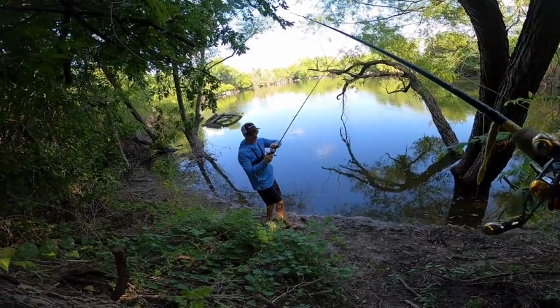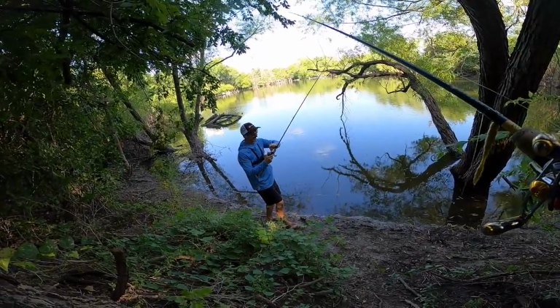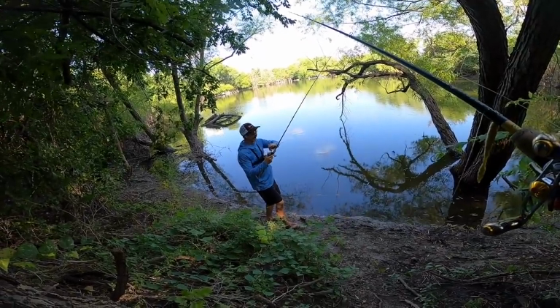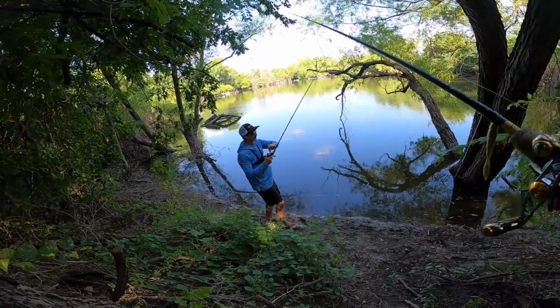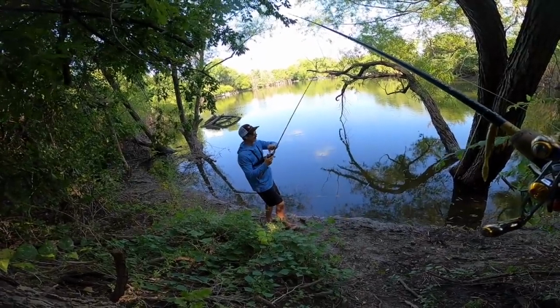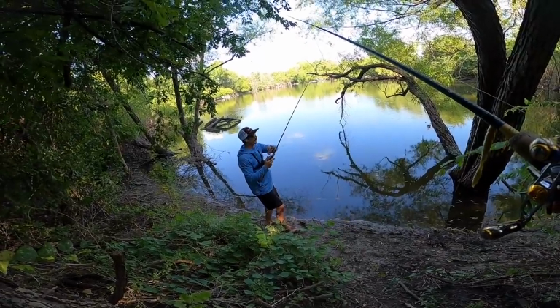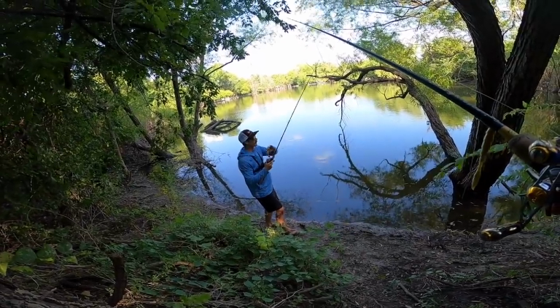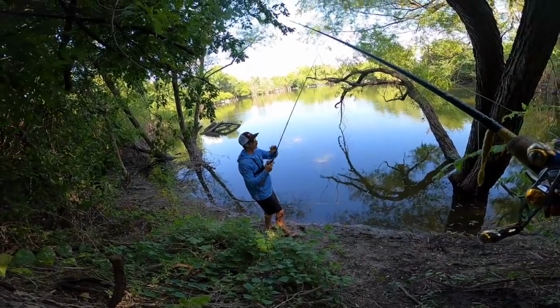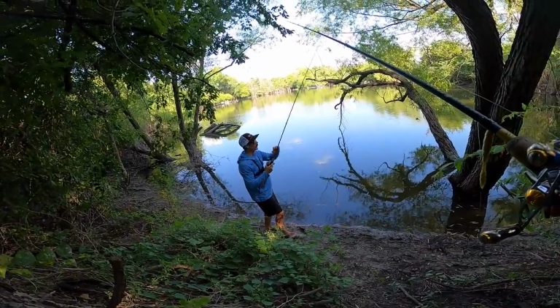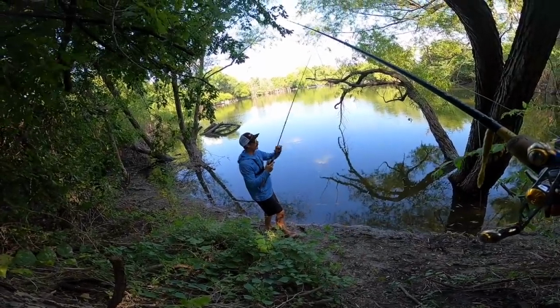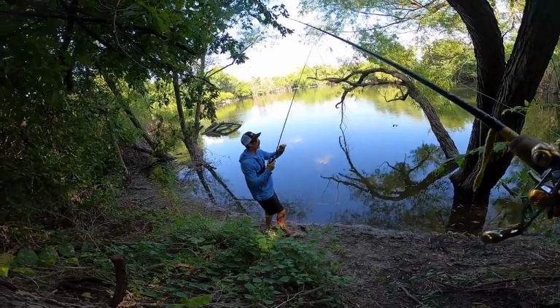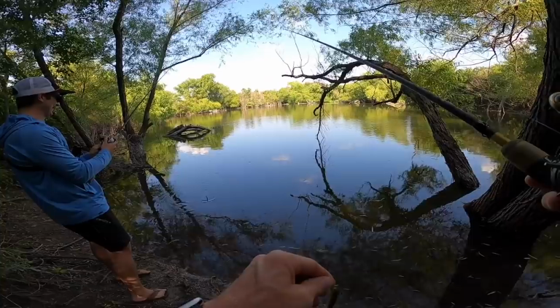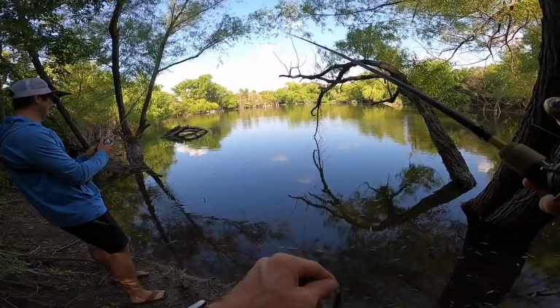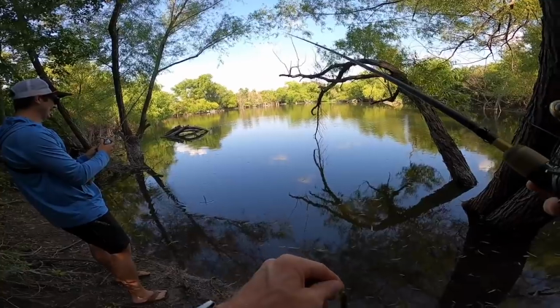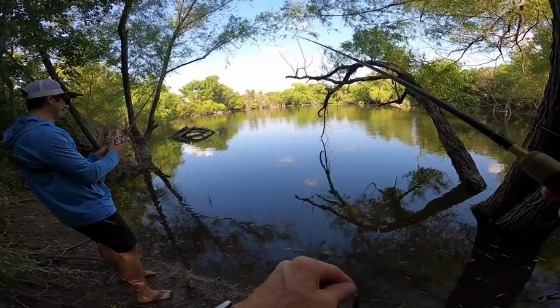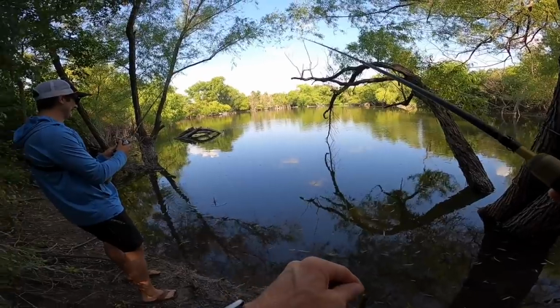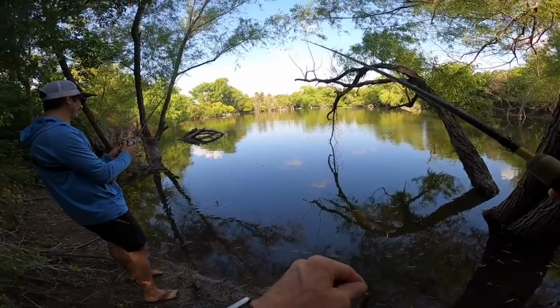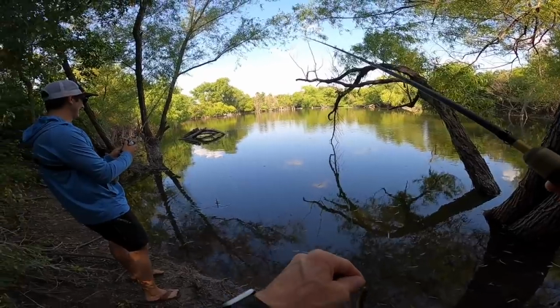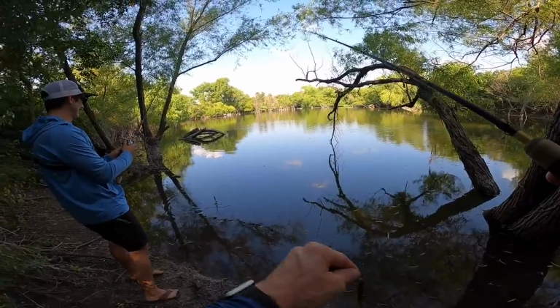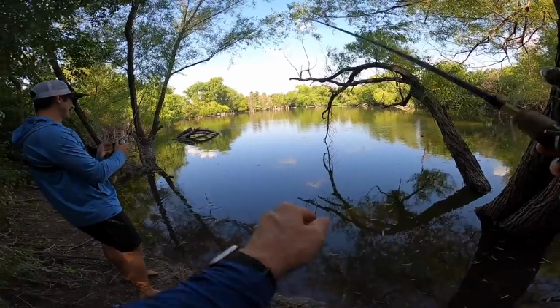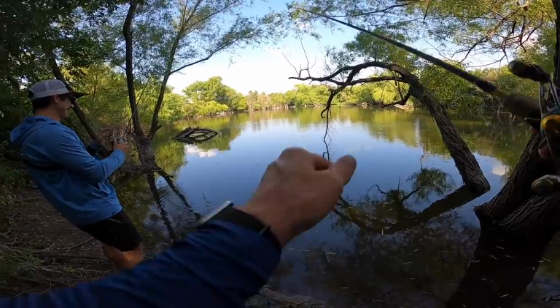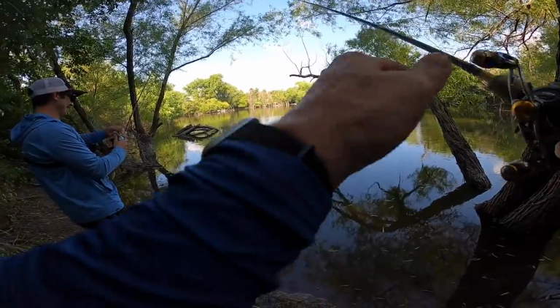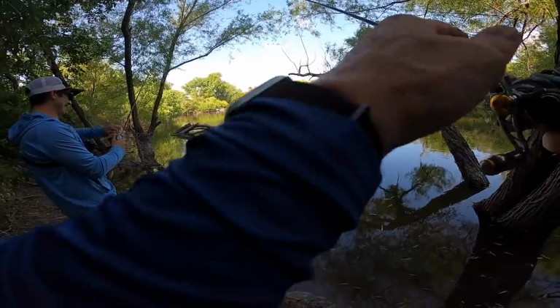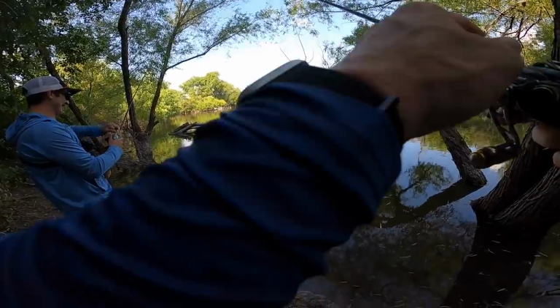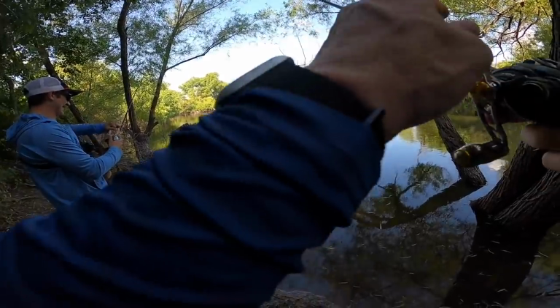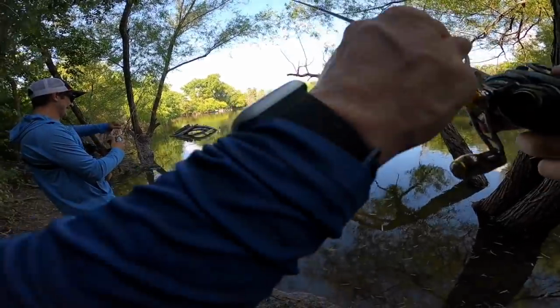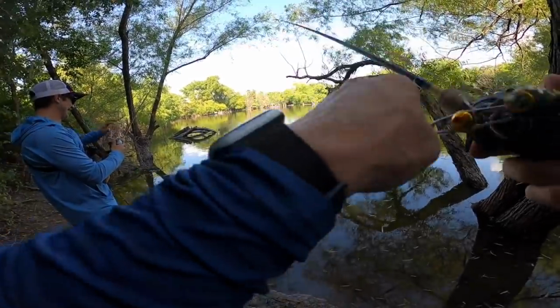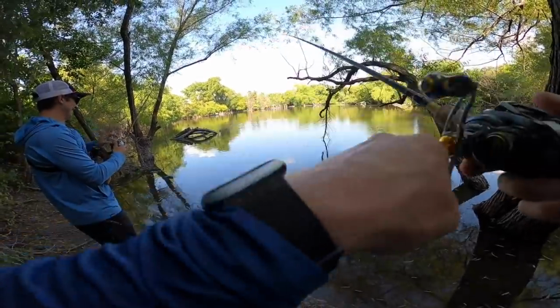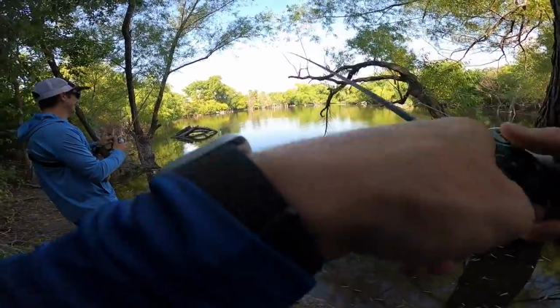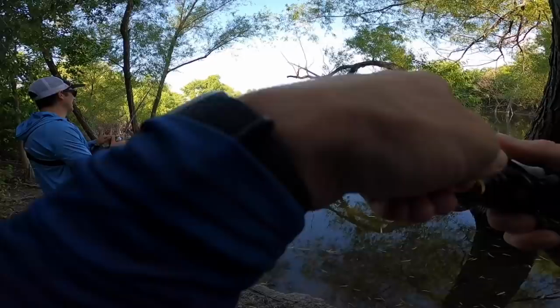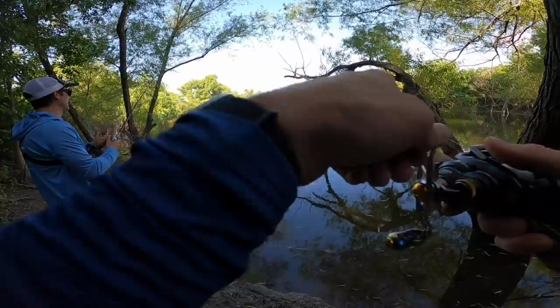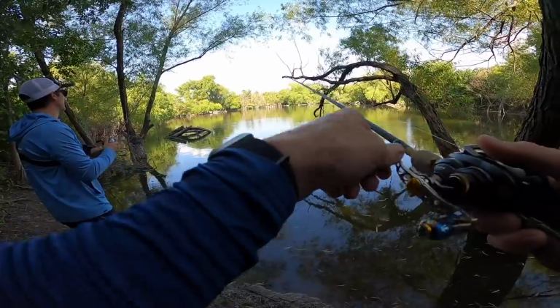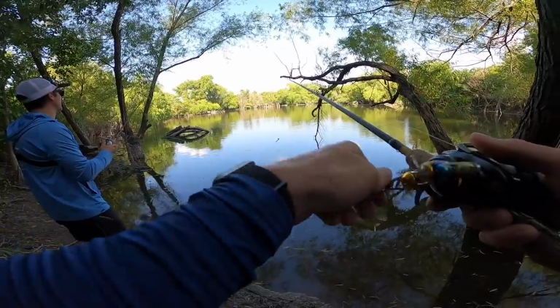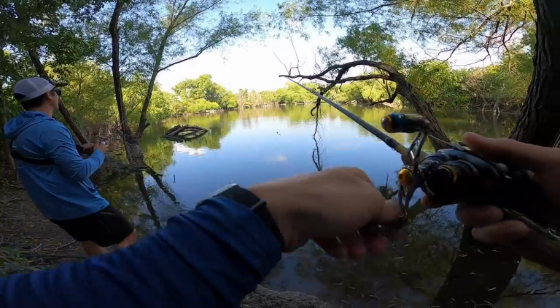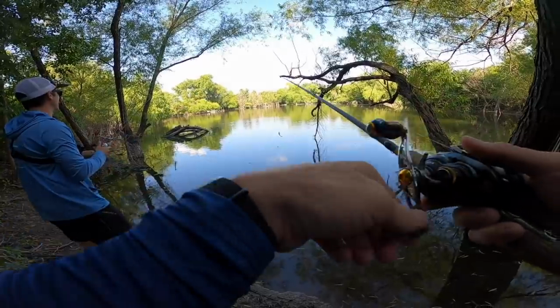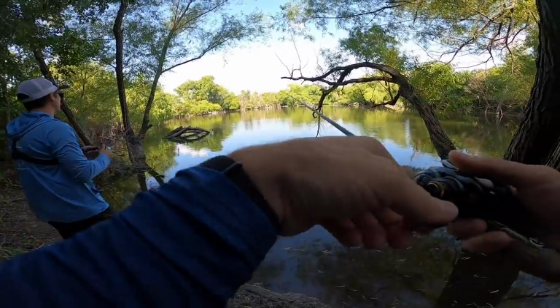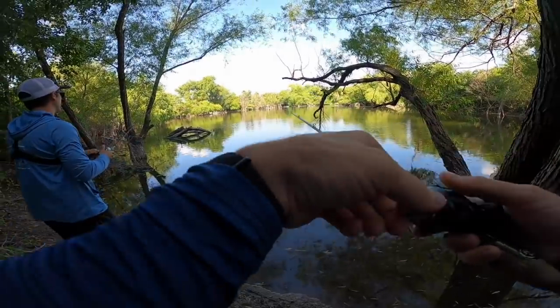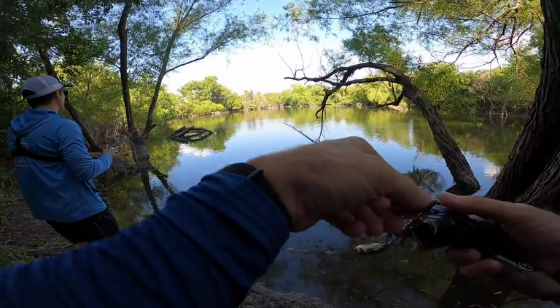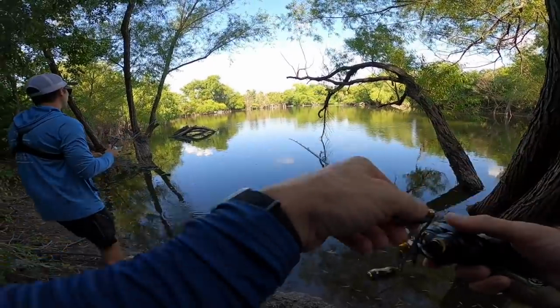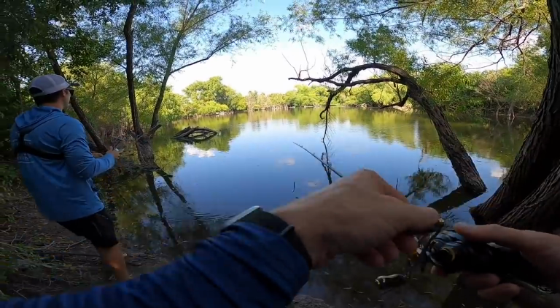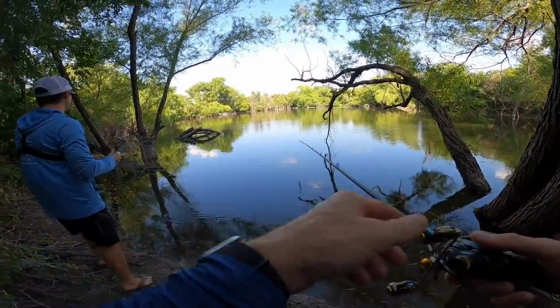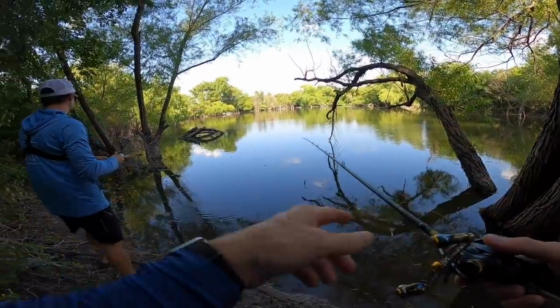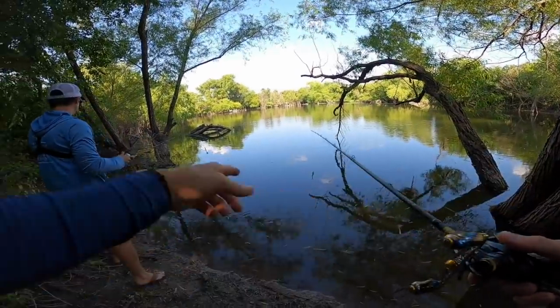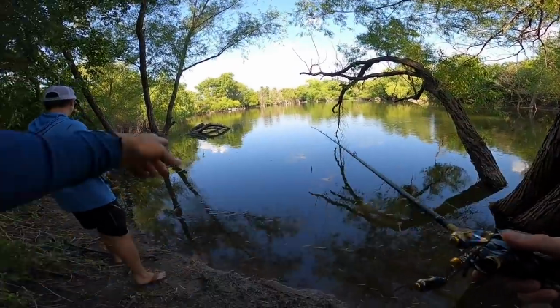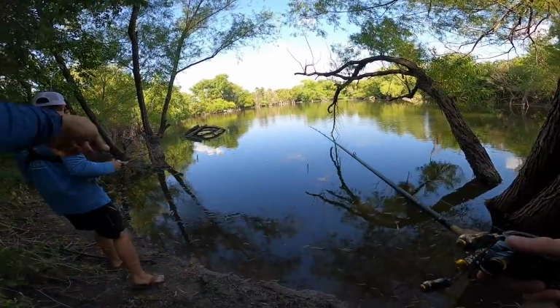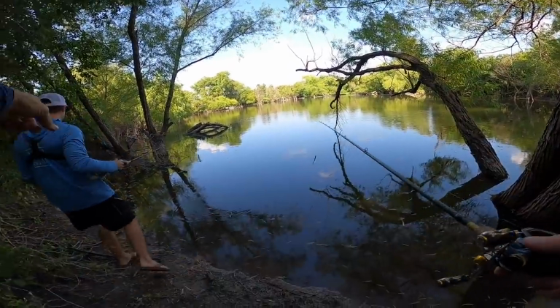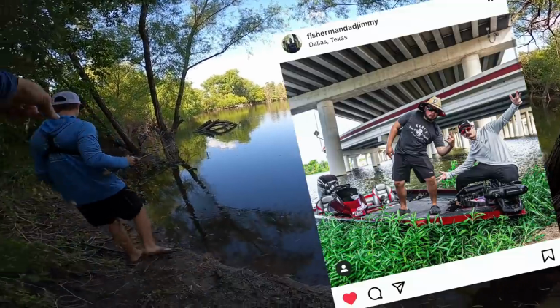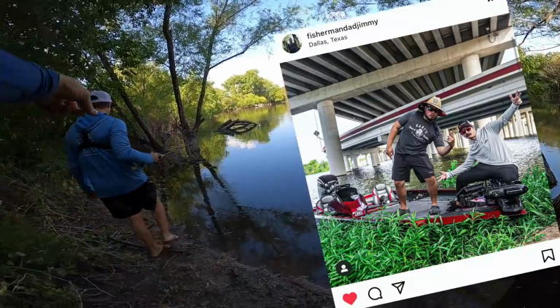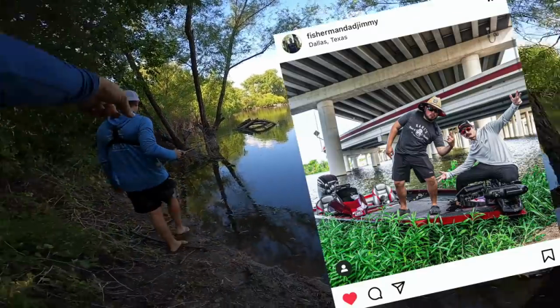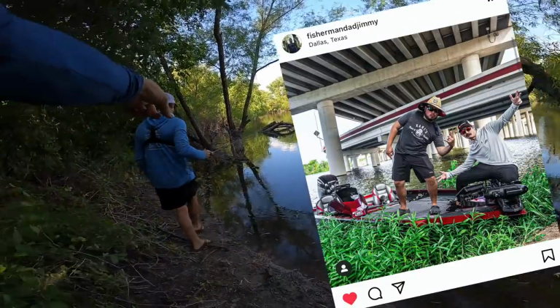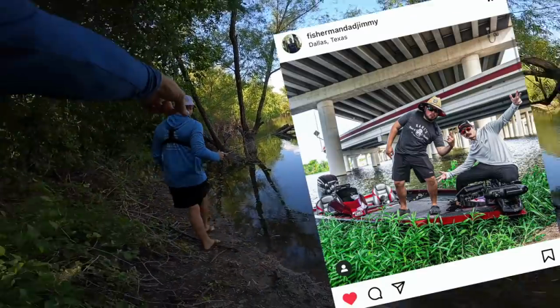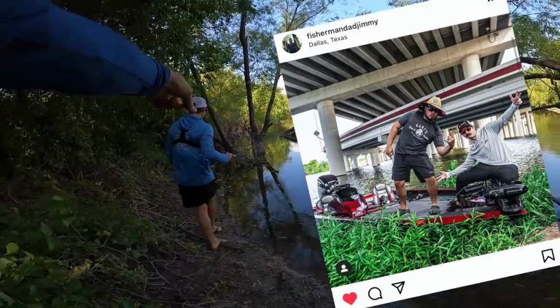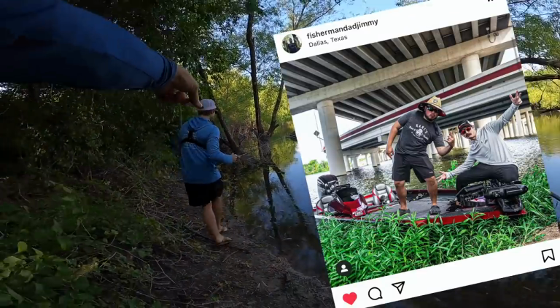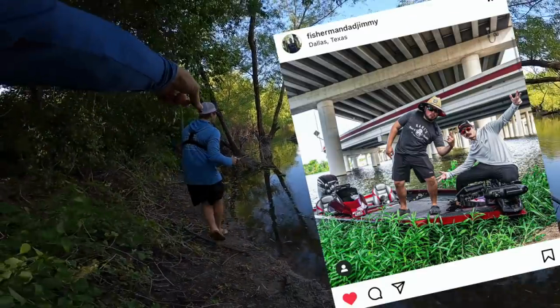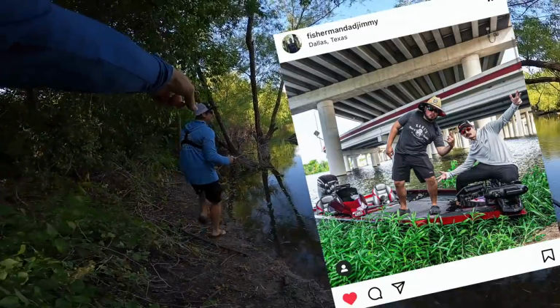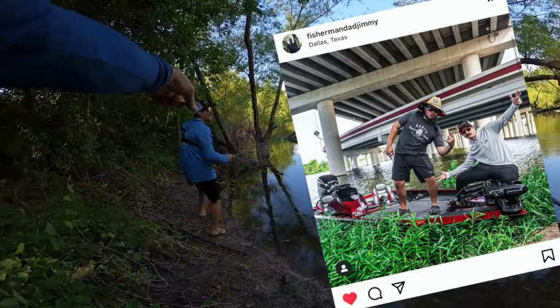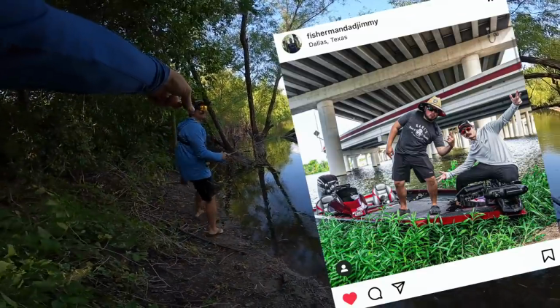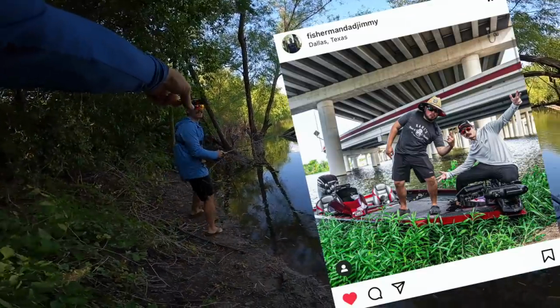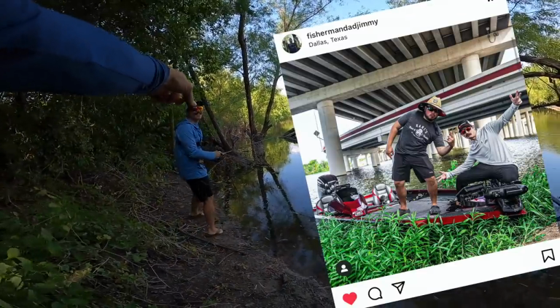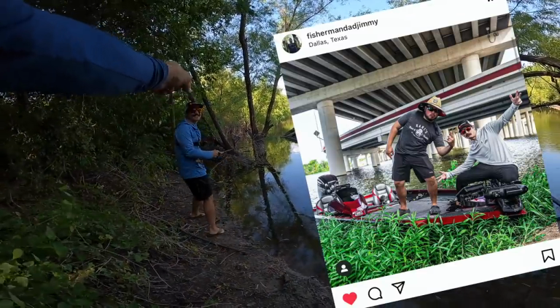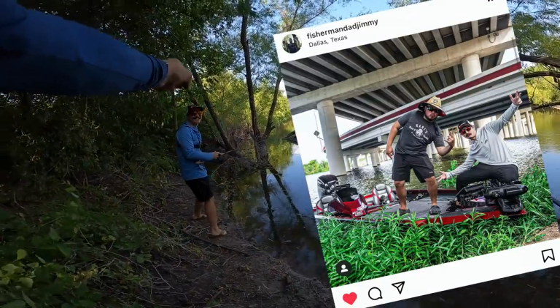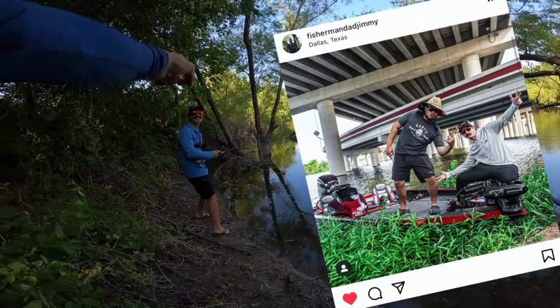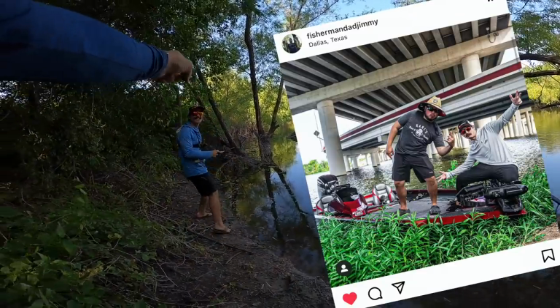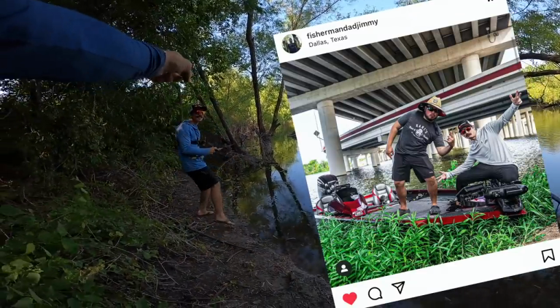You just had a fish on the first cast and you lost it. The drag was so loose — crank that thing! It was super loose. Jimmy sabotaged you.